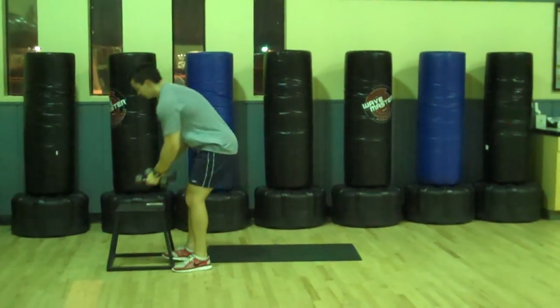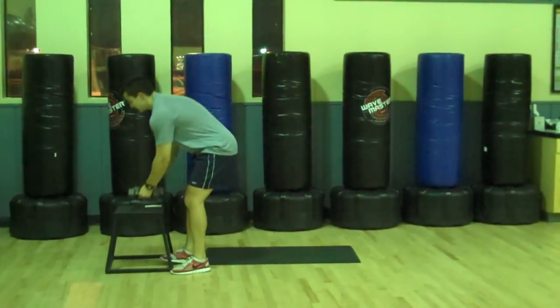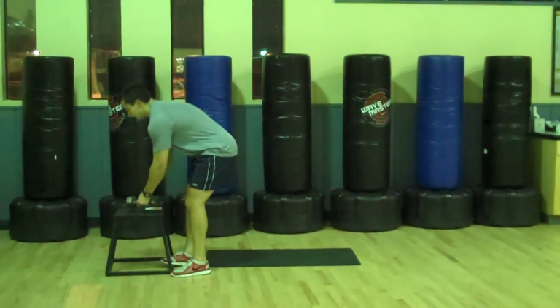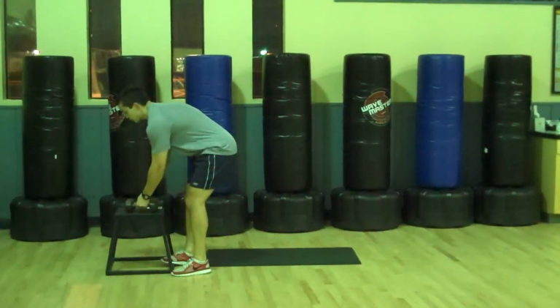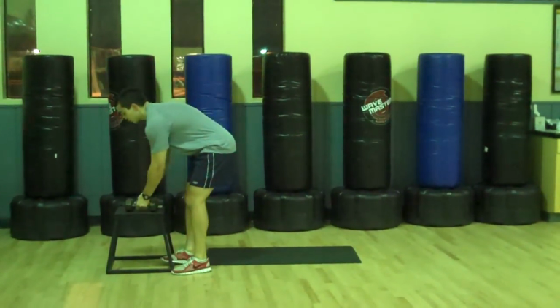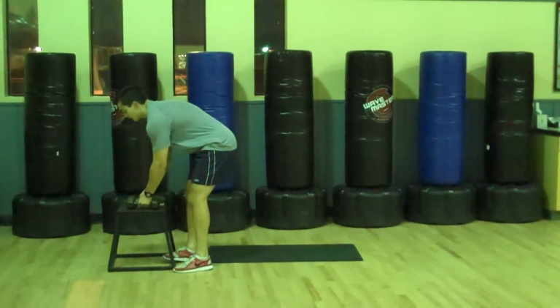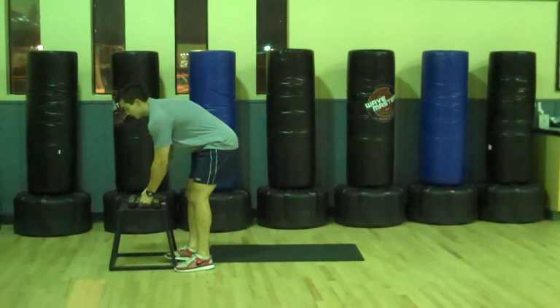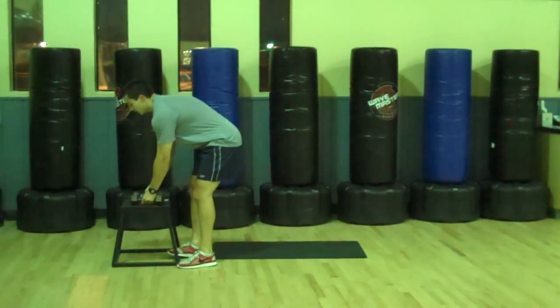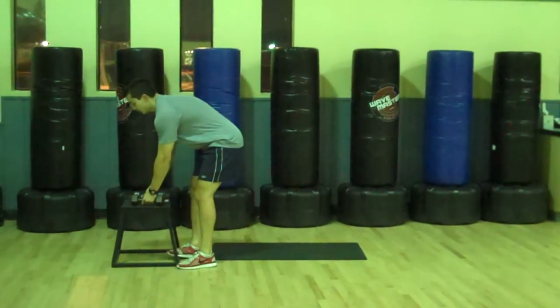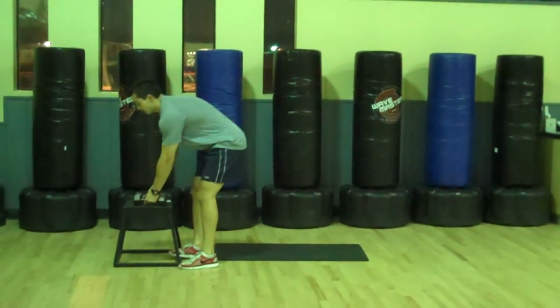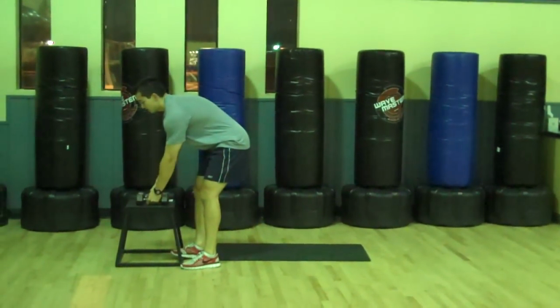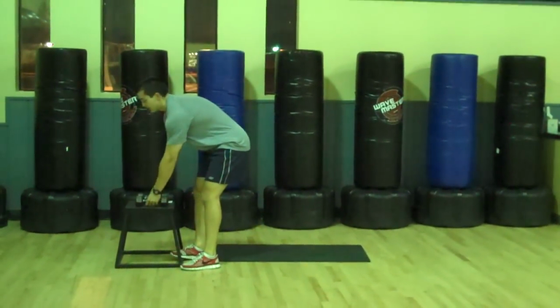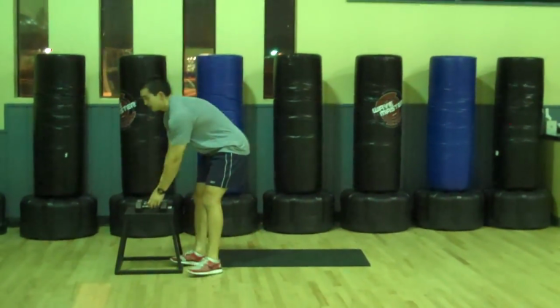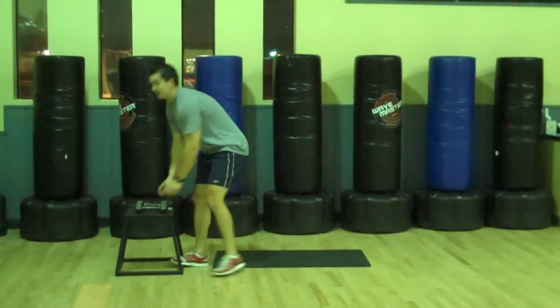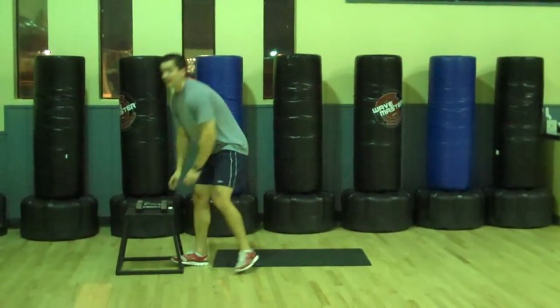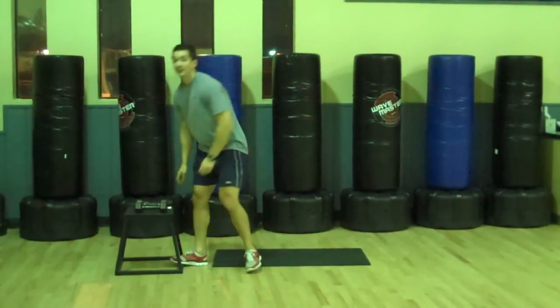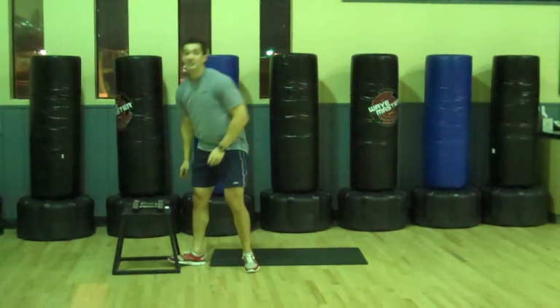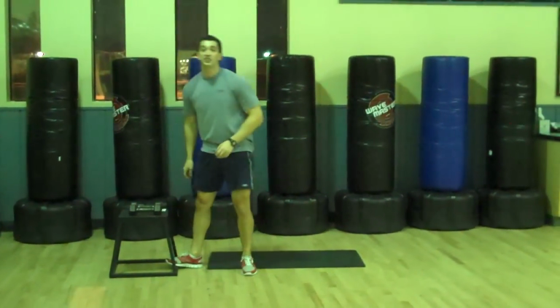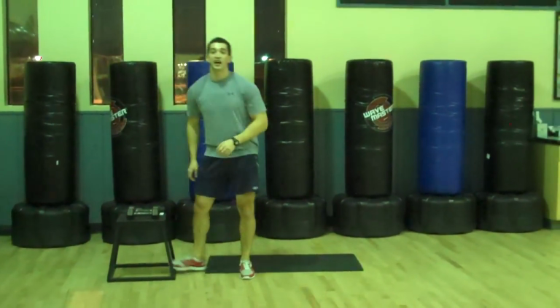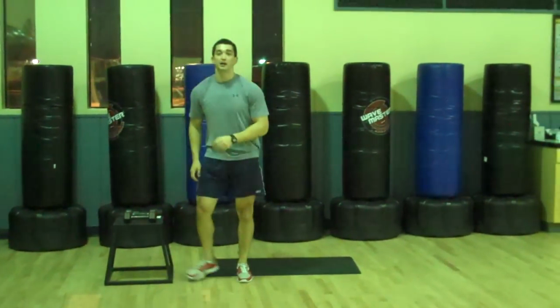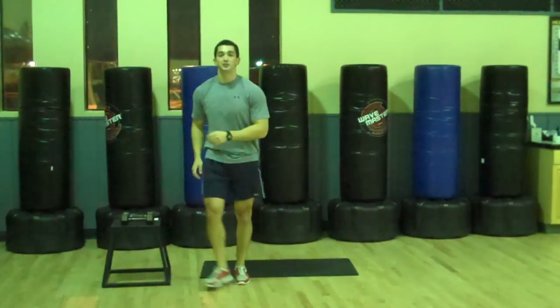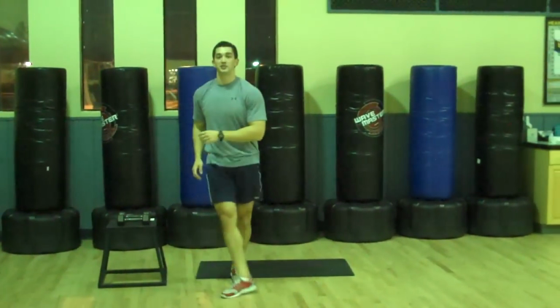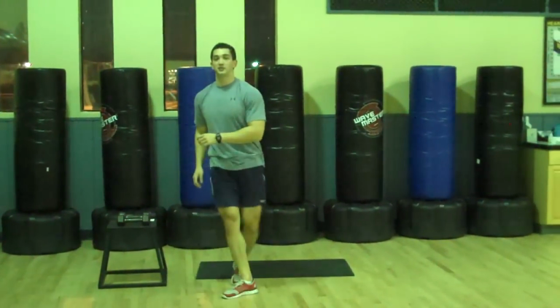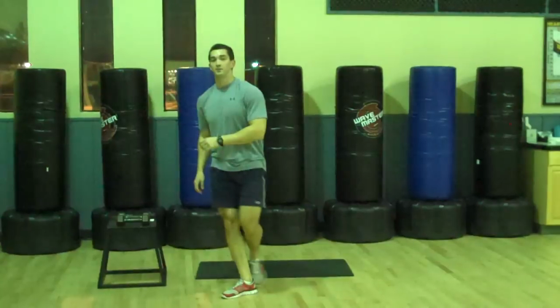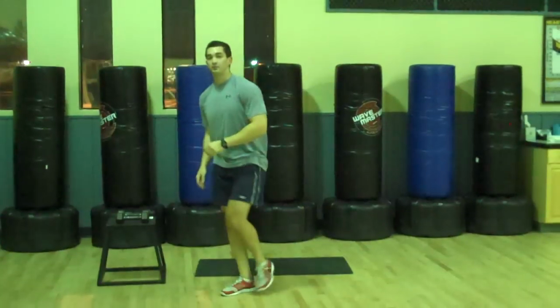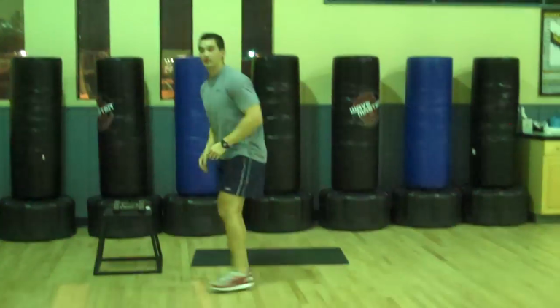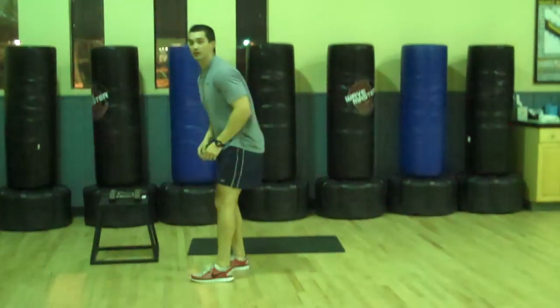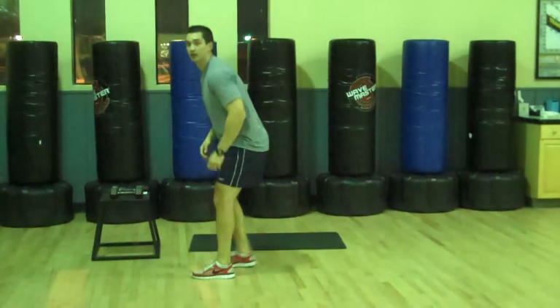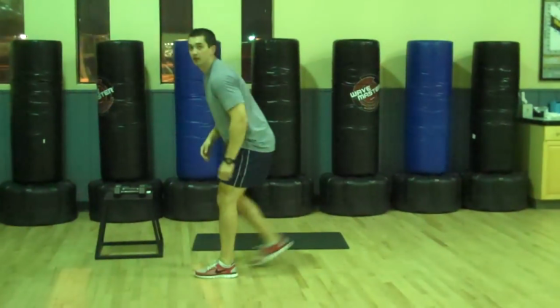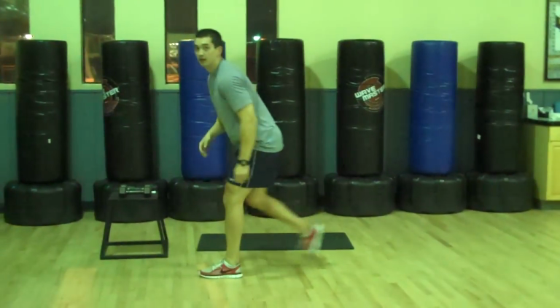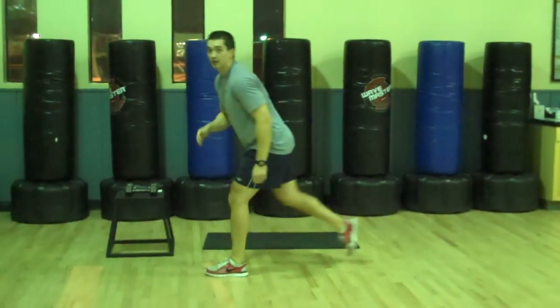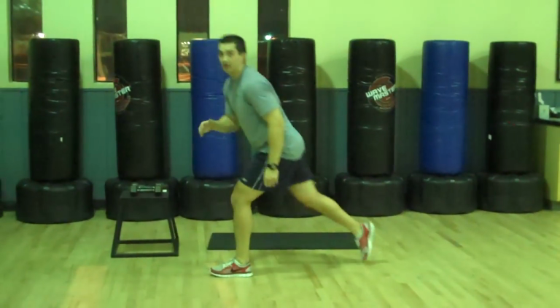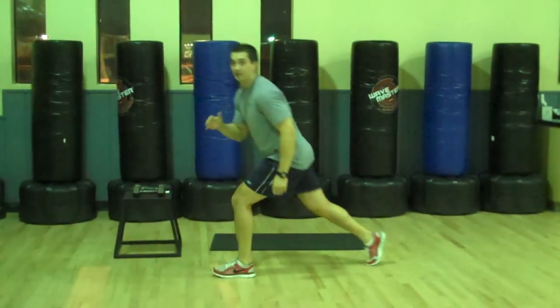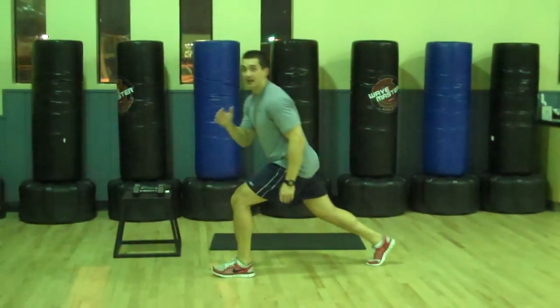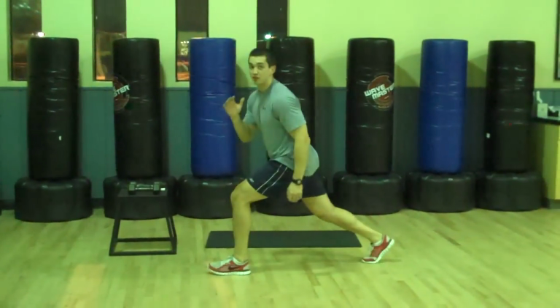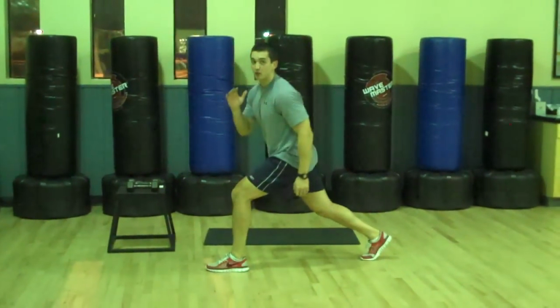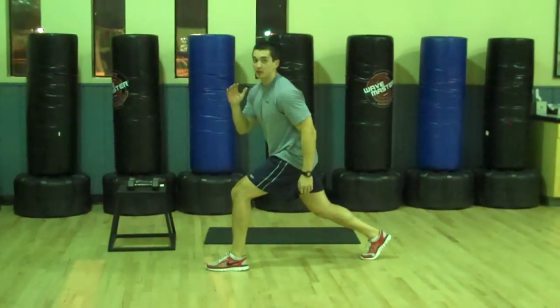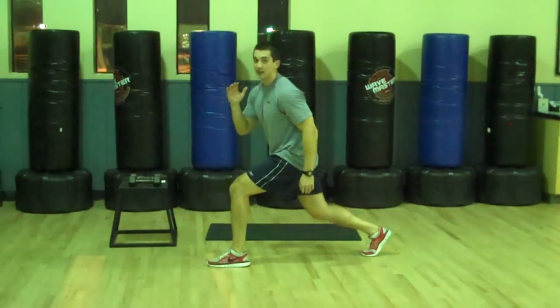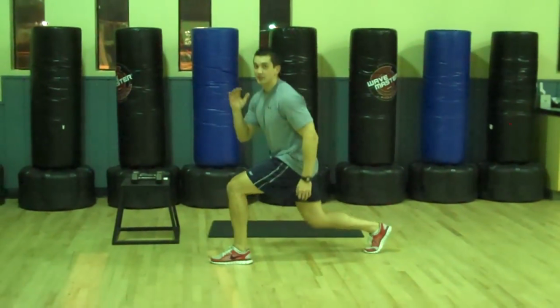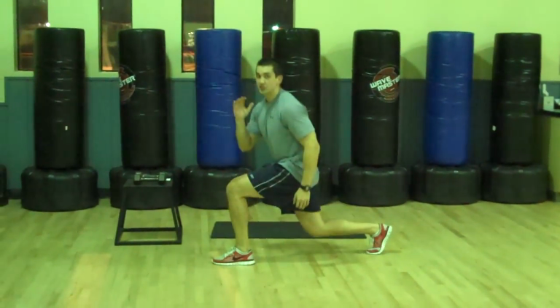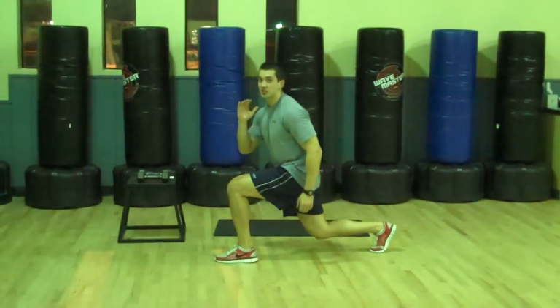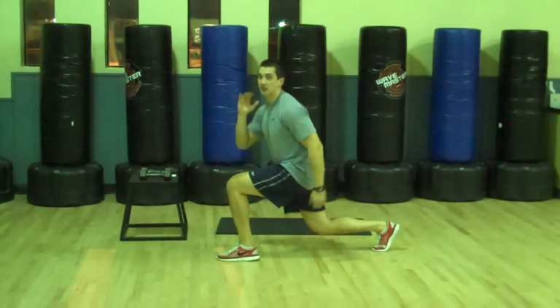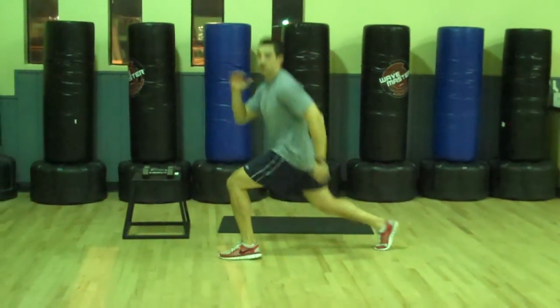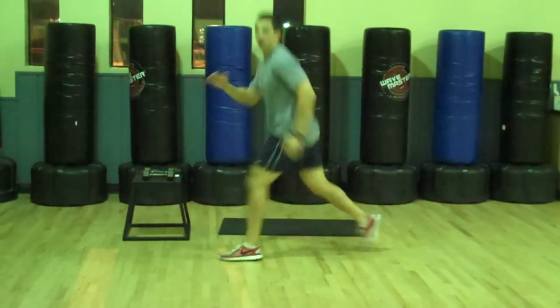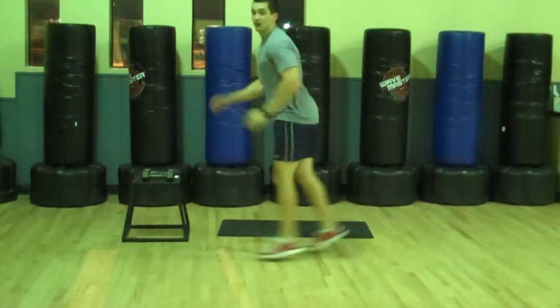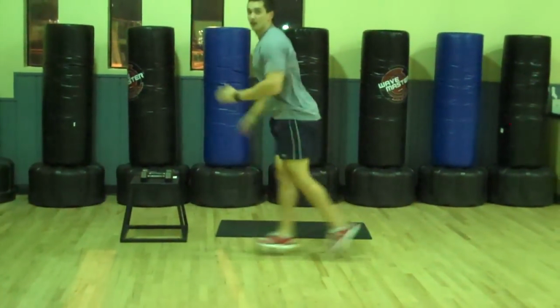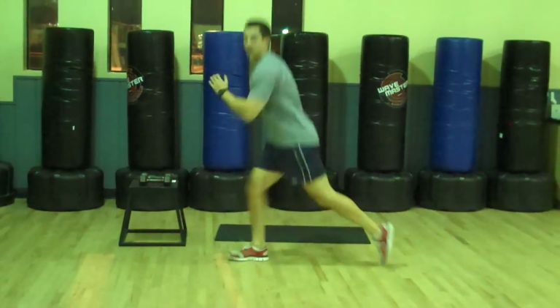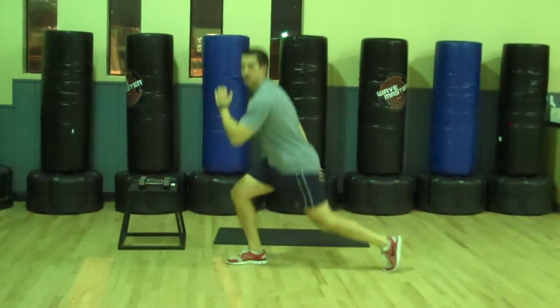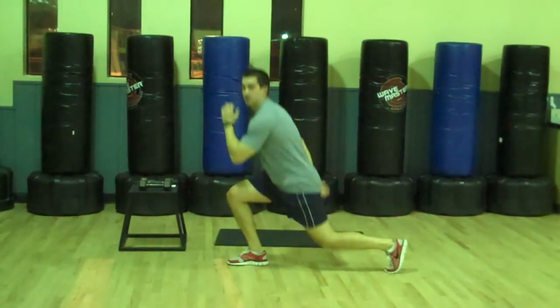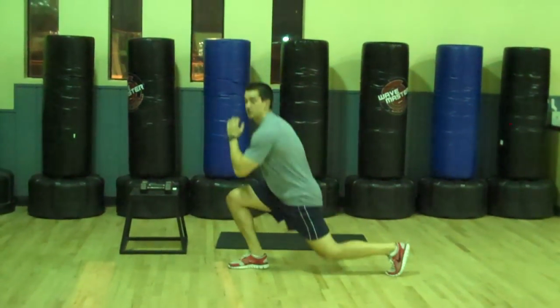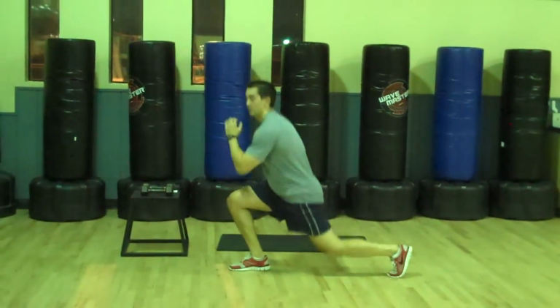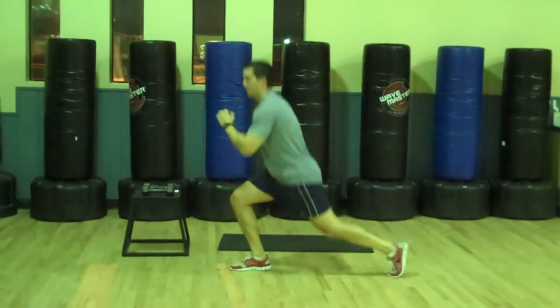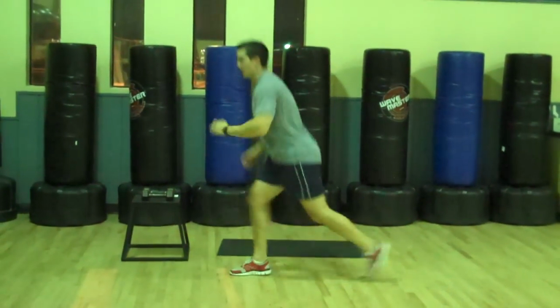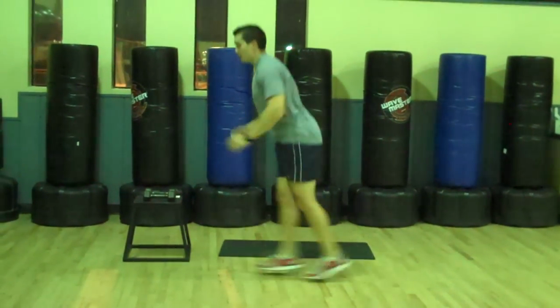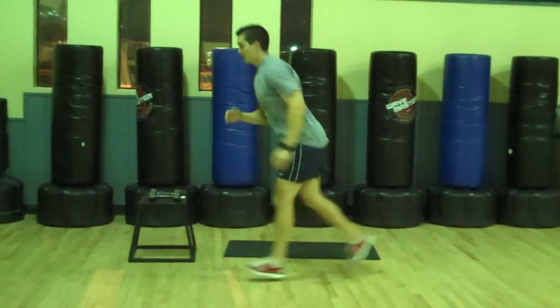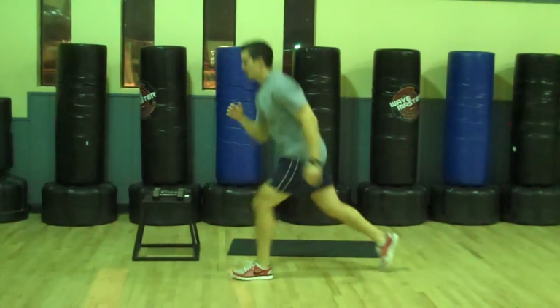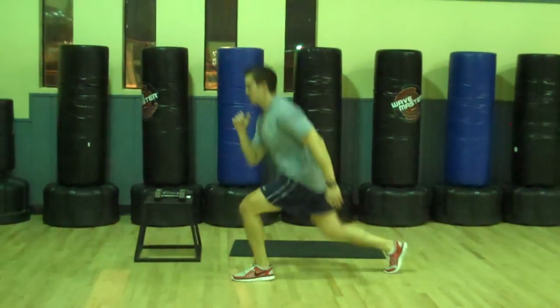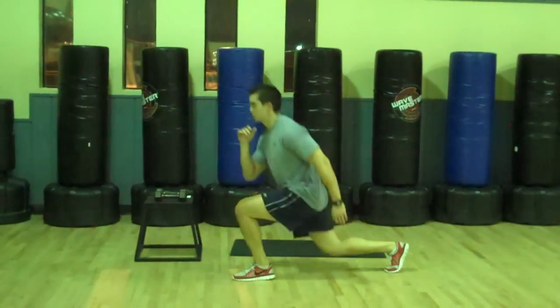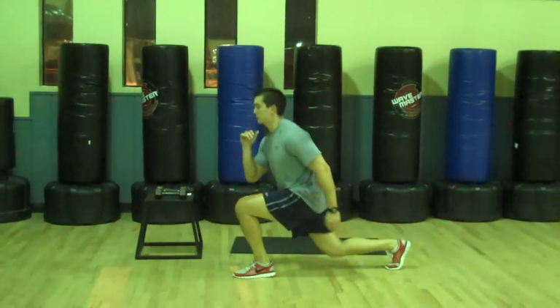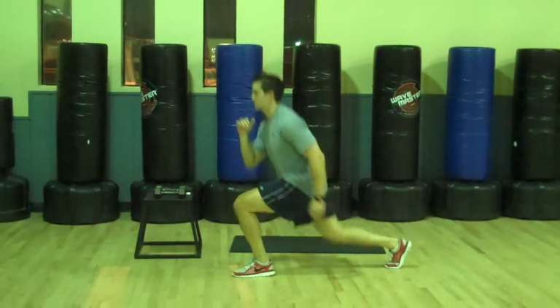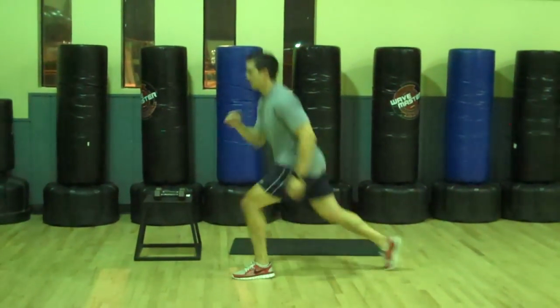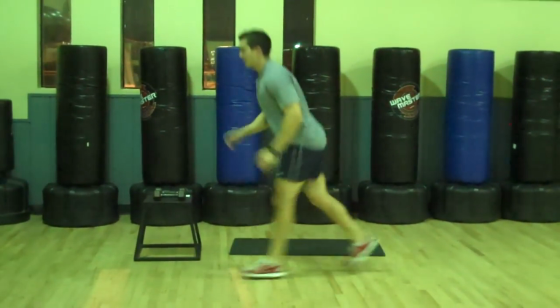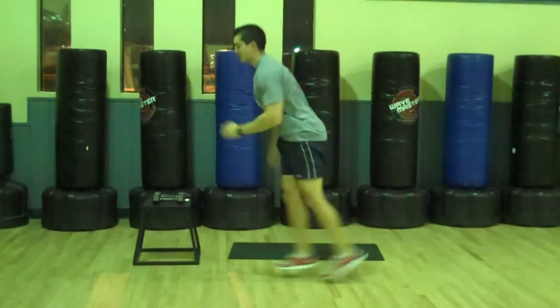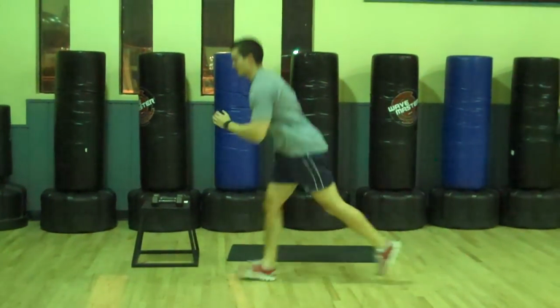Next one: lunge hops. Come down to a lunge, jump up, switch legs.